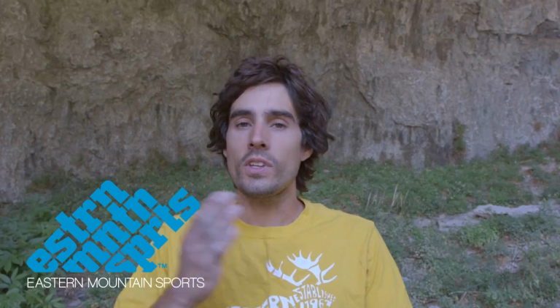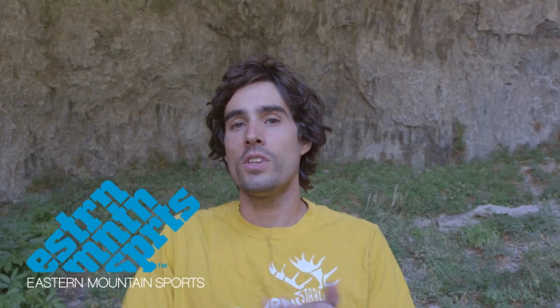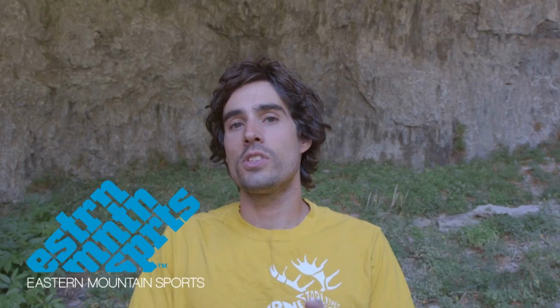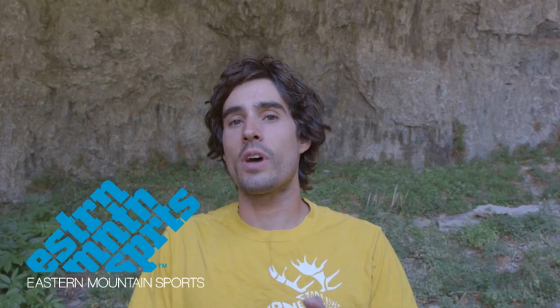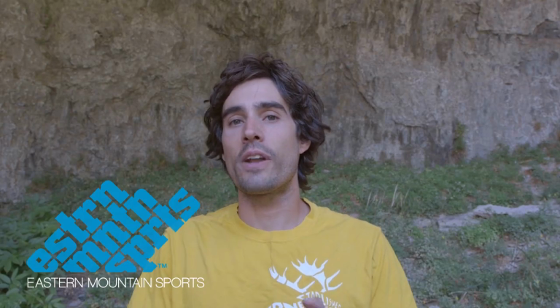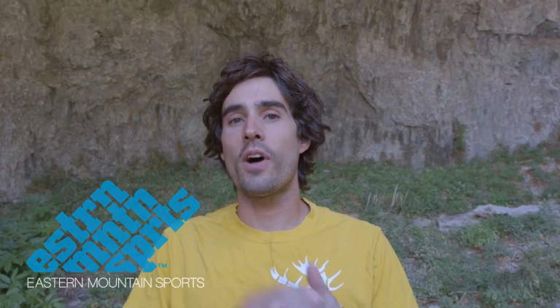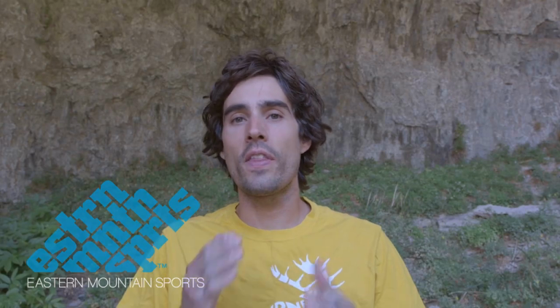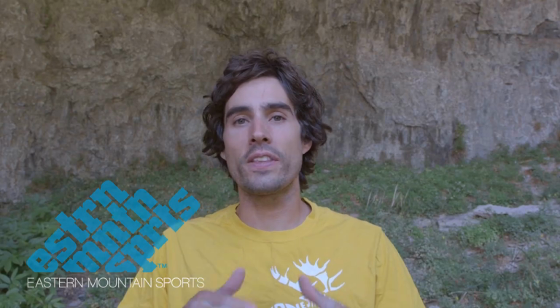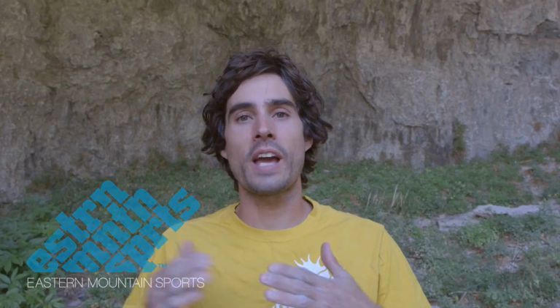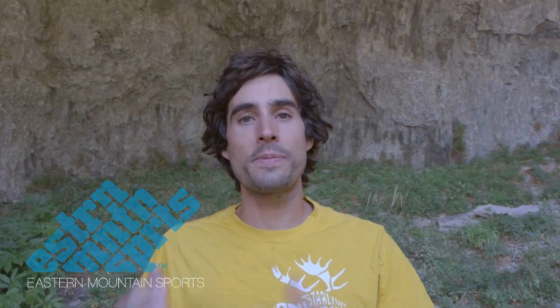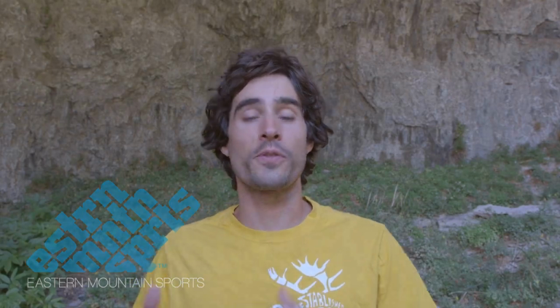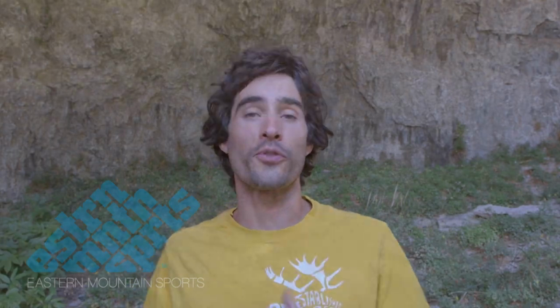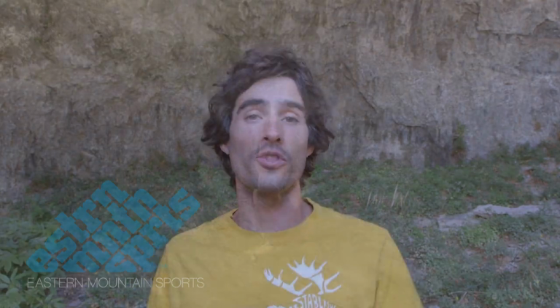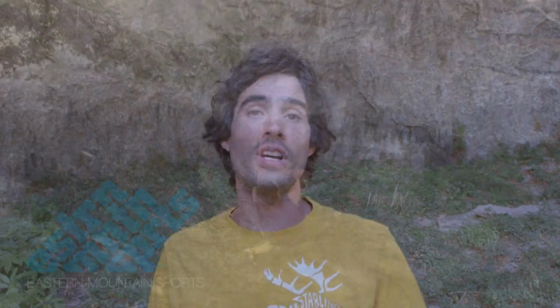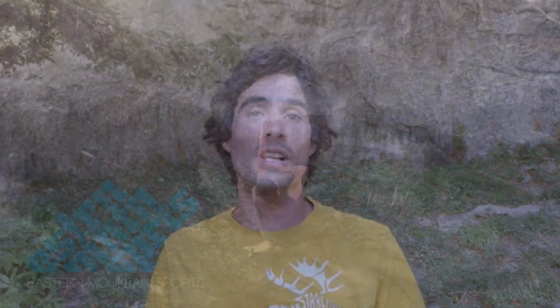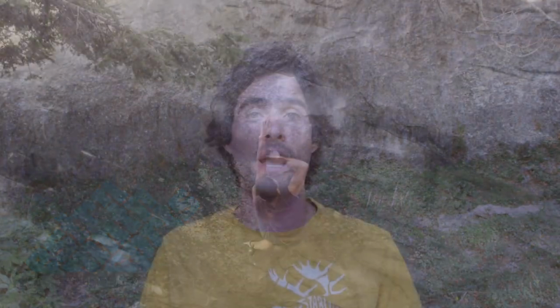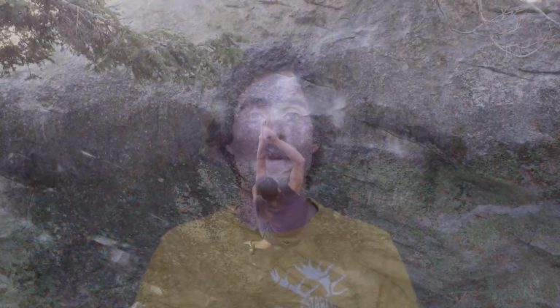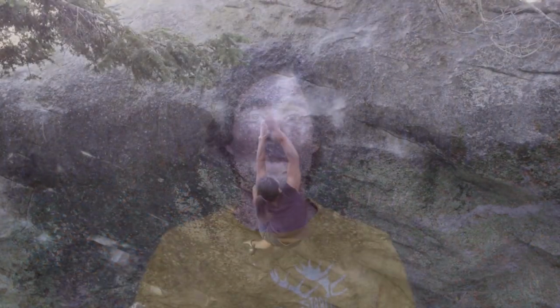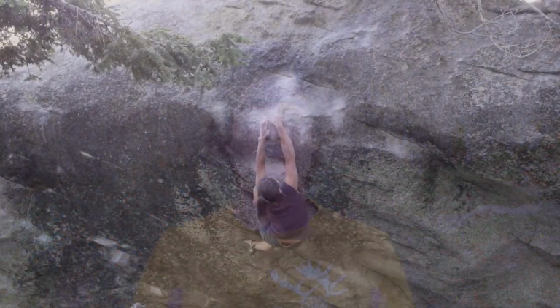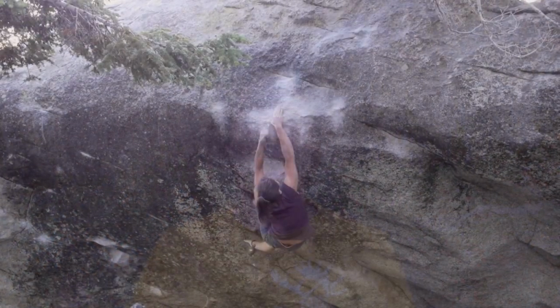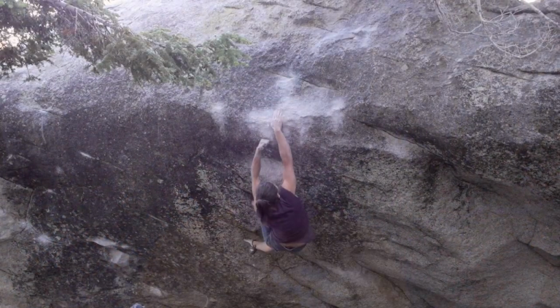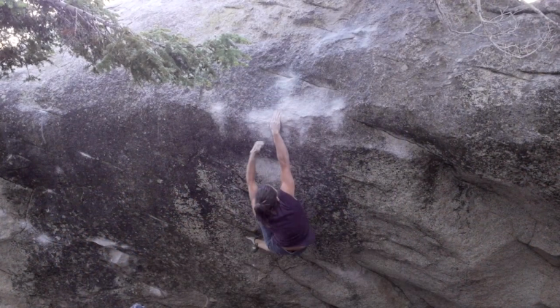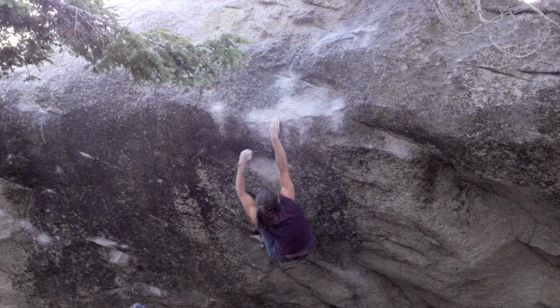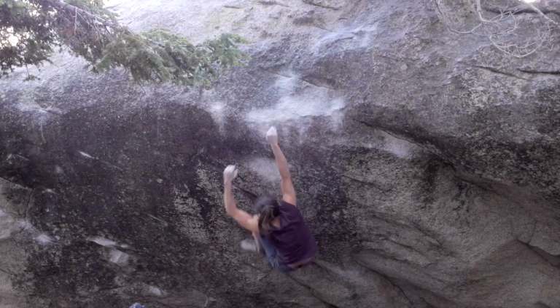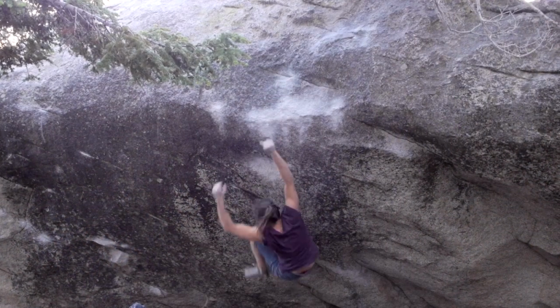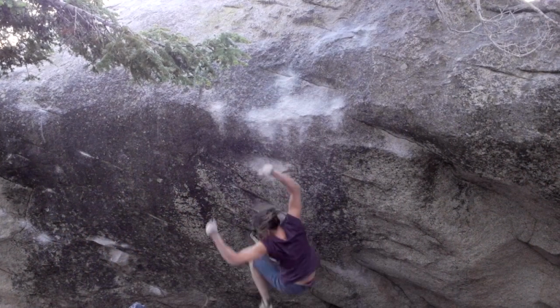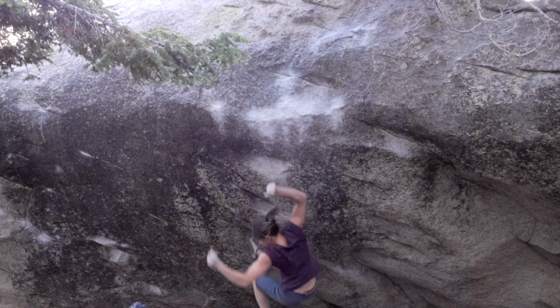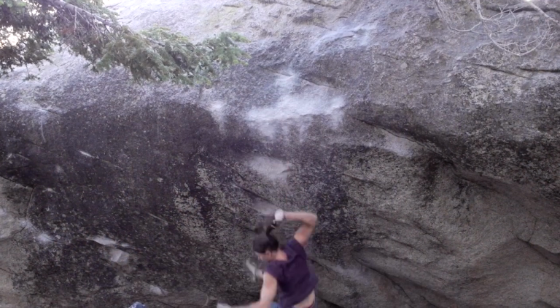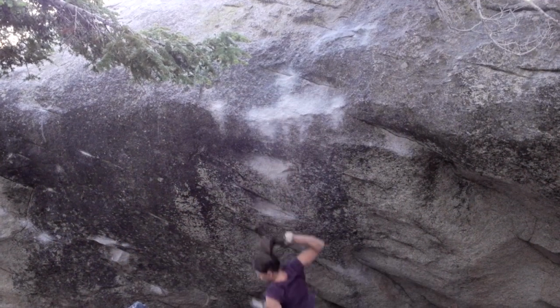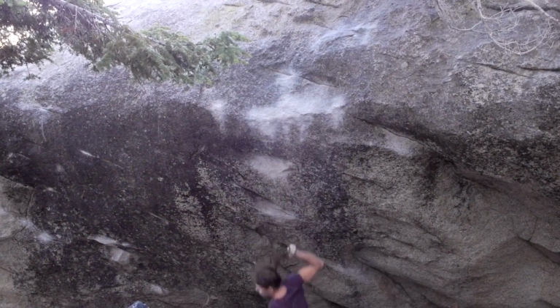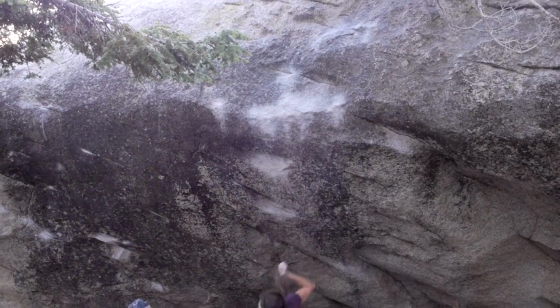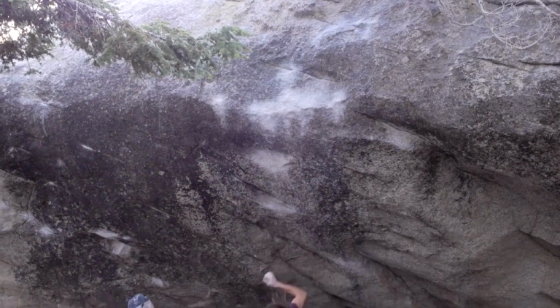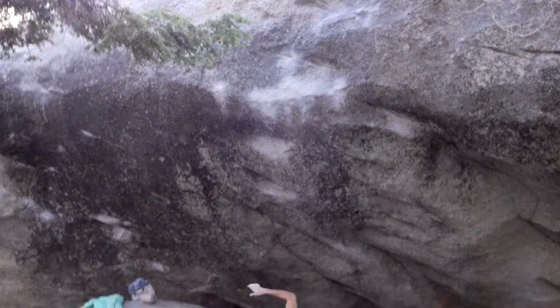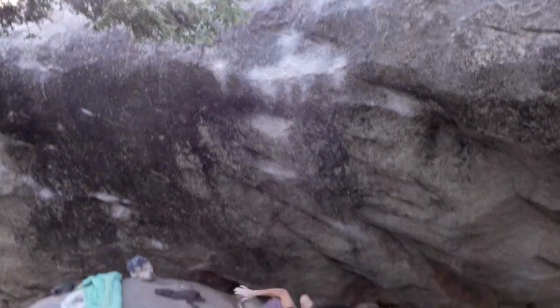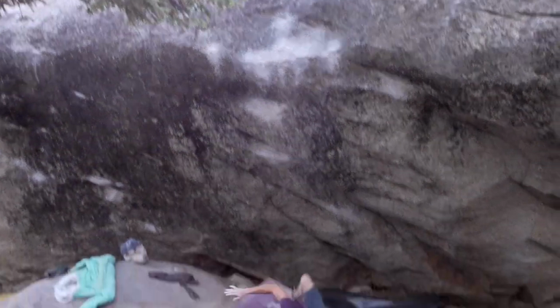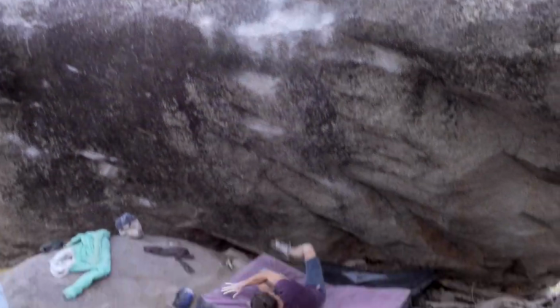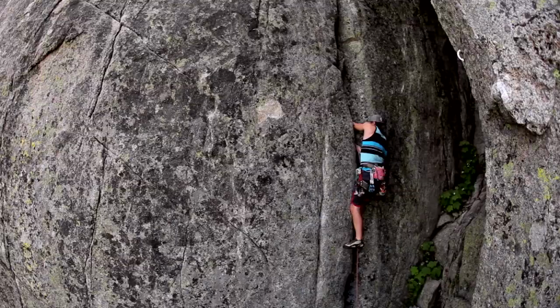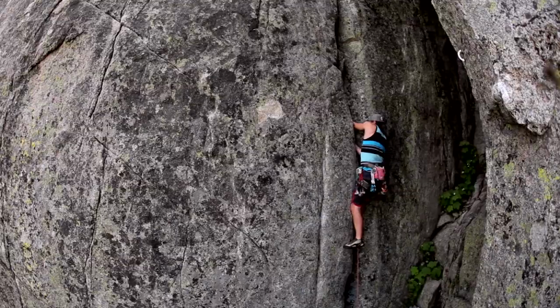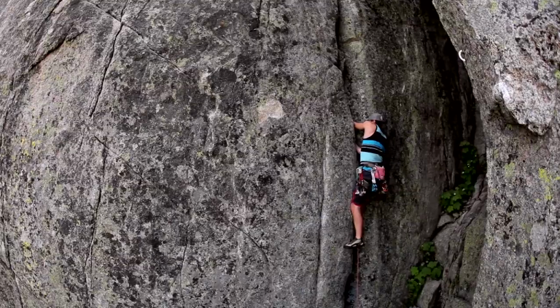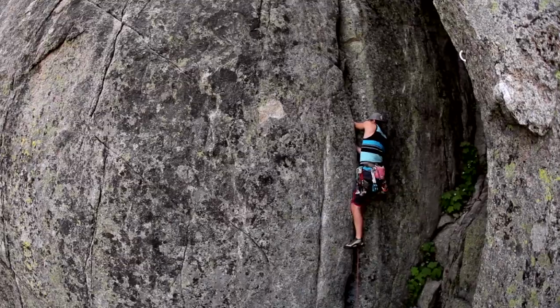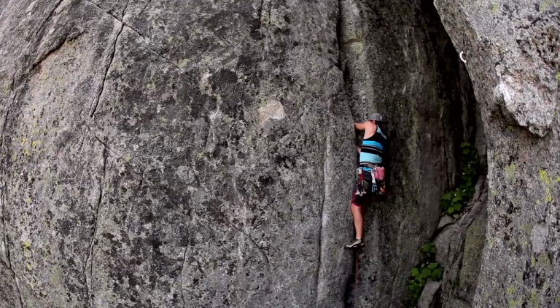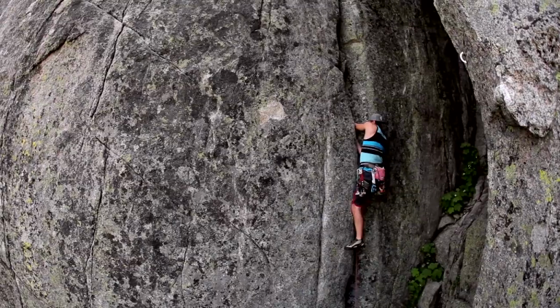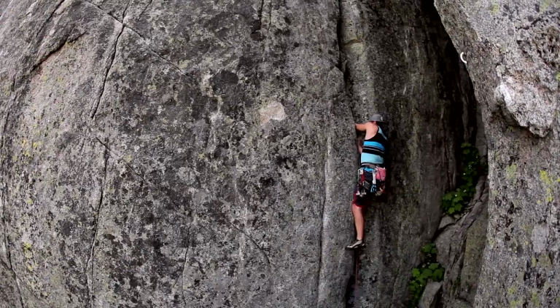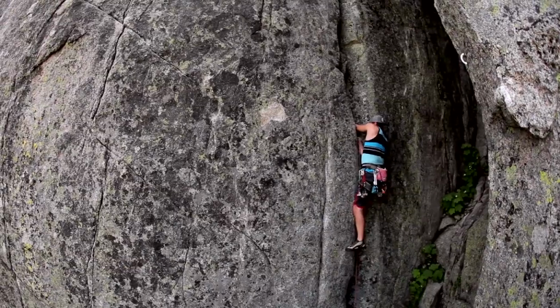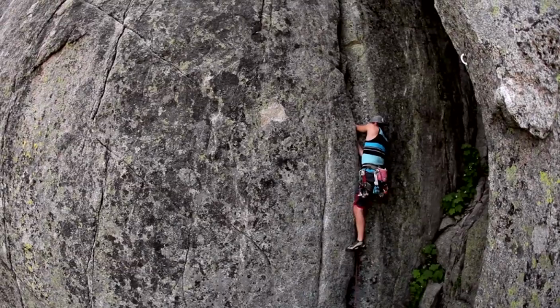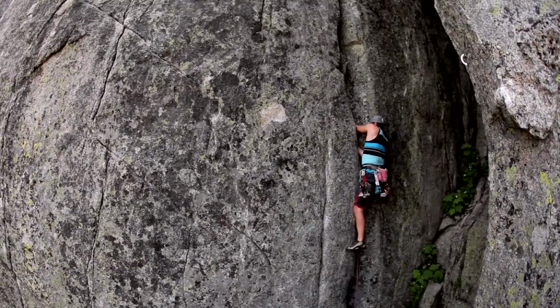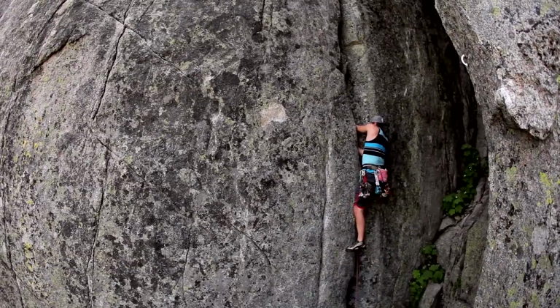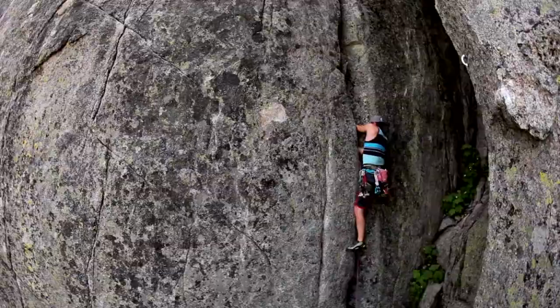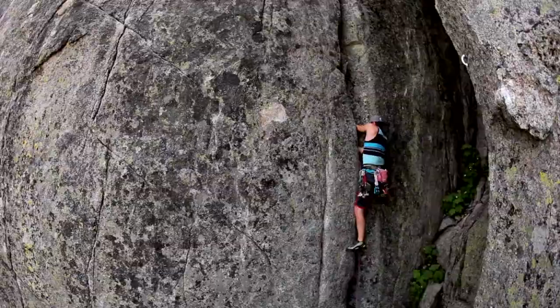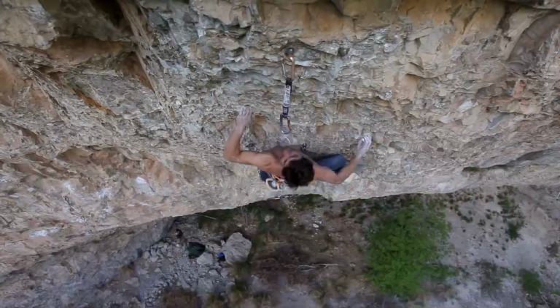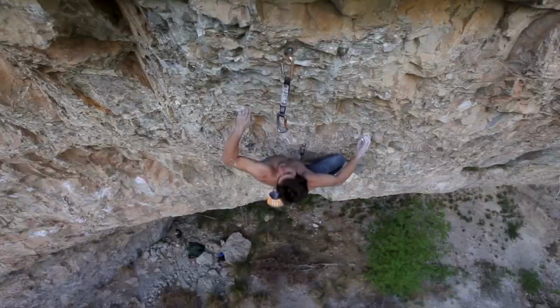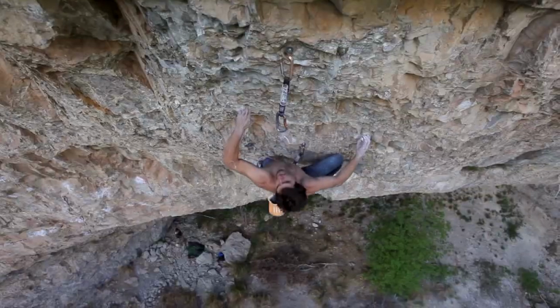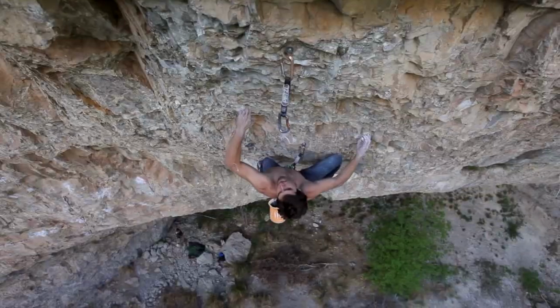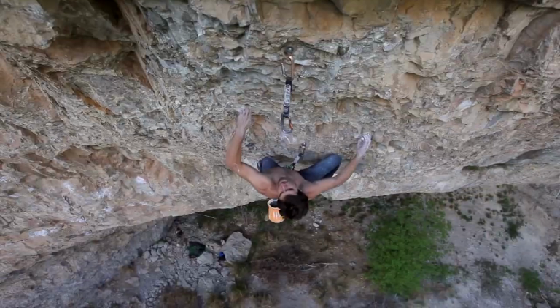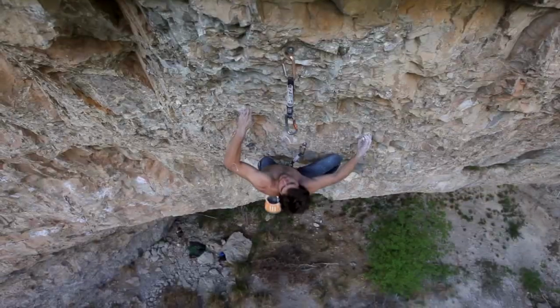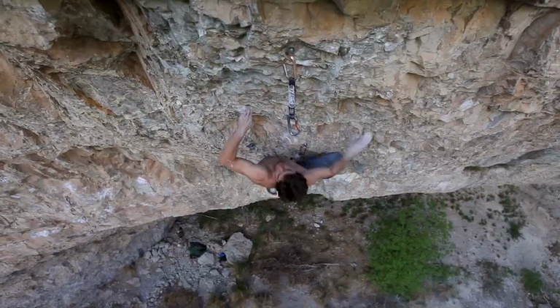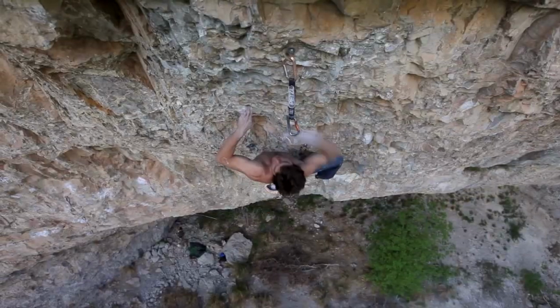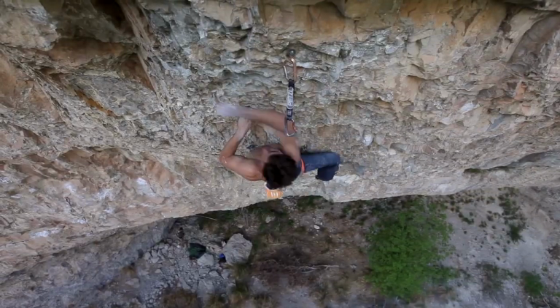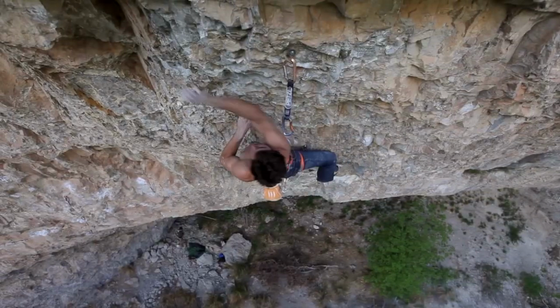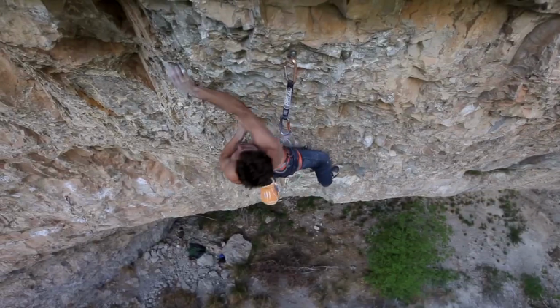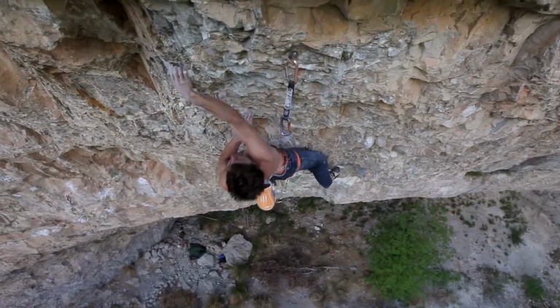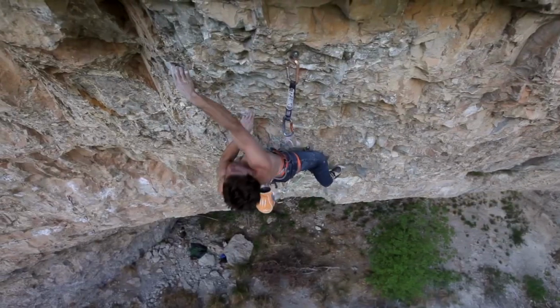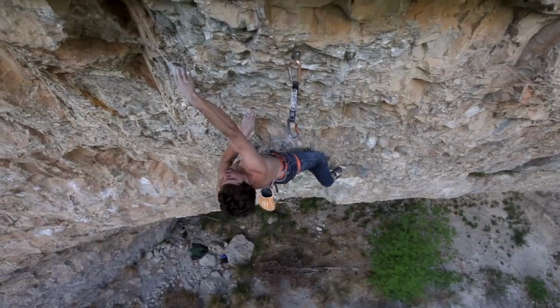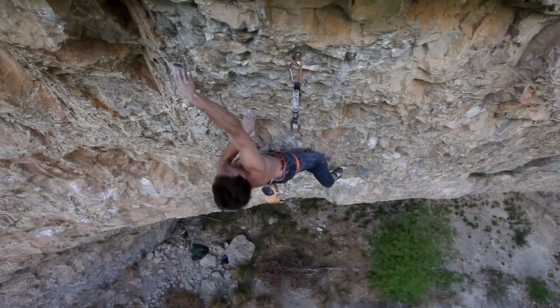Out of all the types of free climbing that we have, we have bouldering, we have track climbing, and we also have one of my favorites — sport climbing.